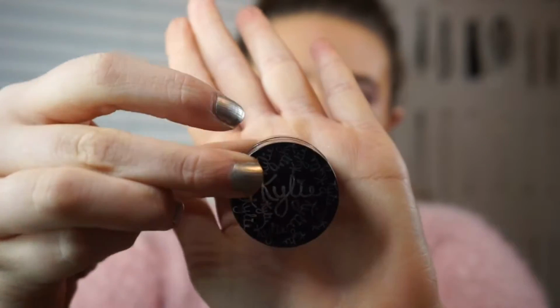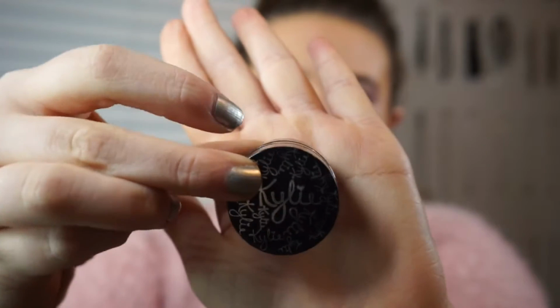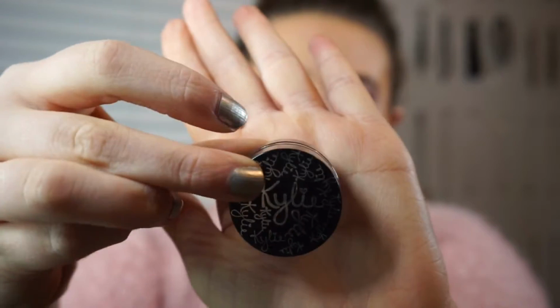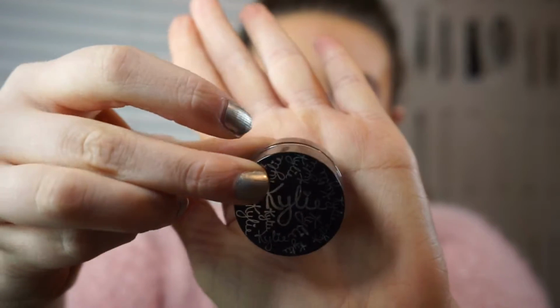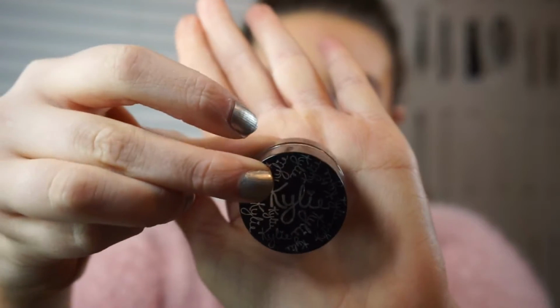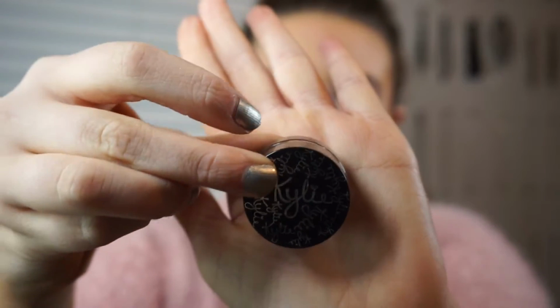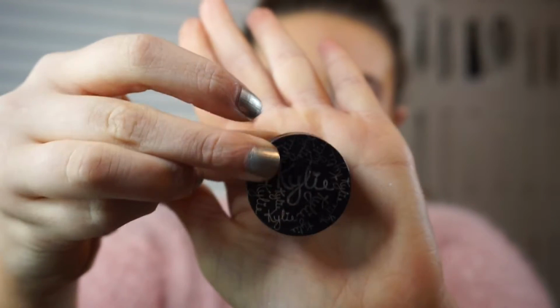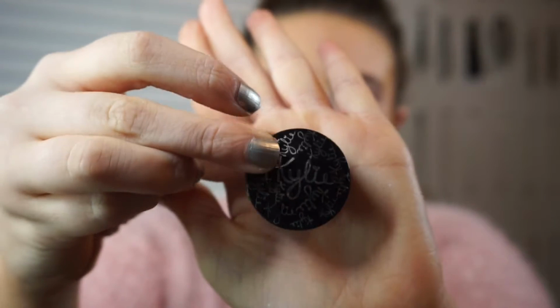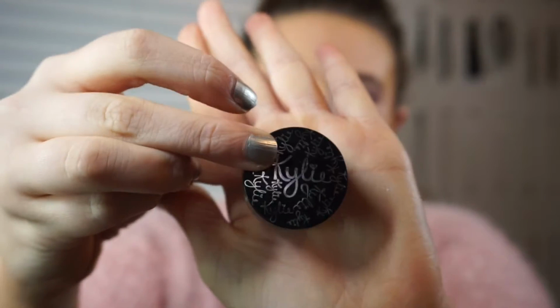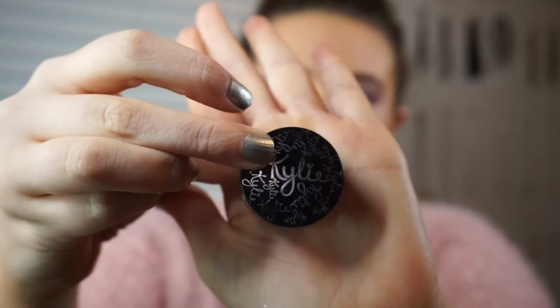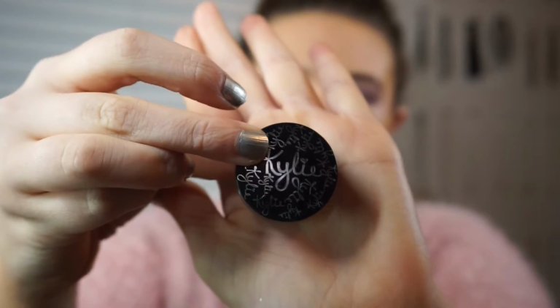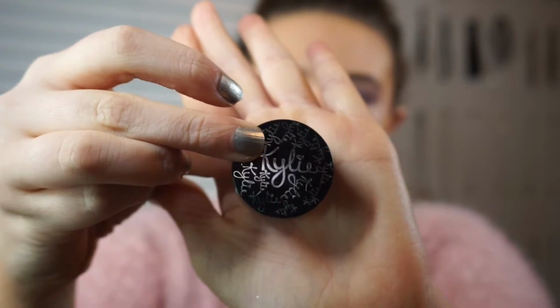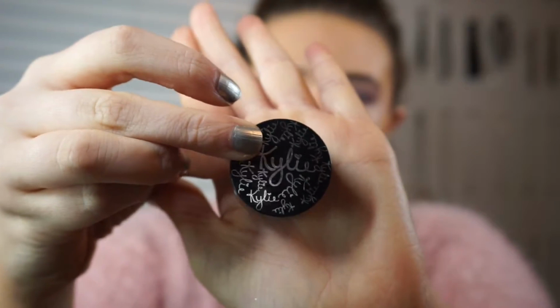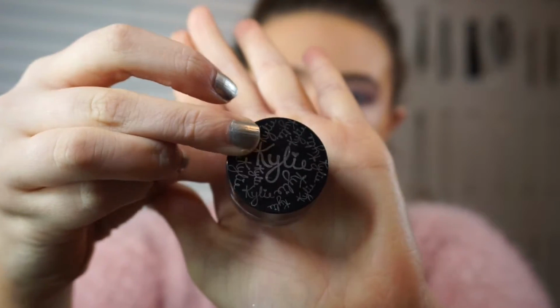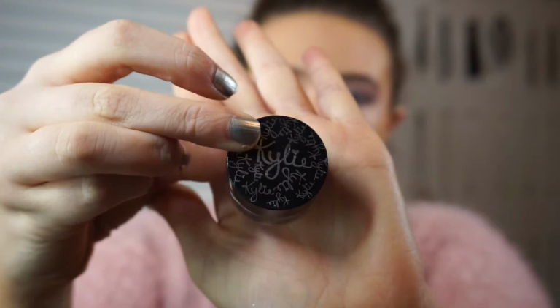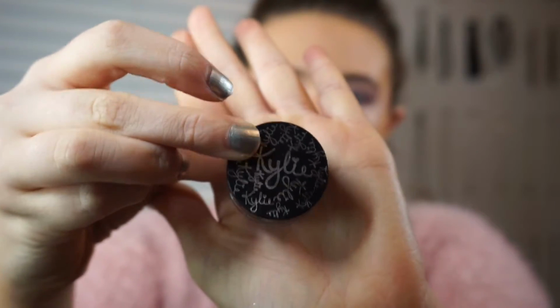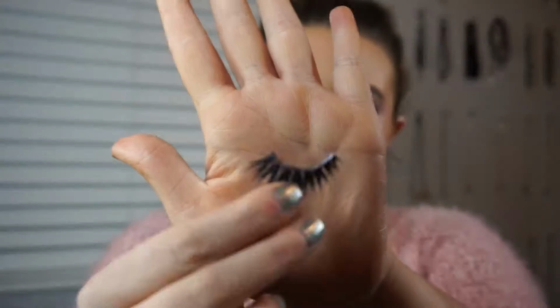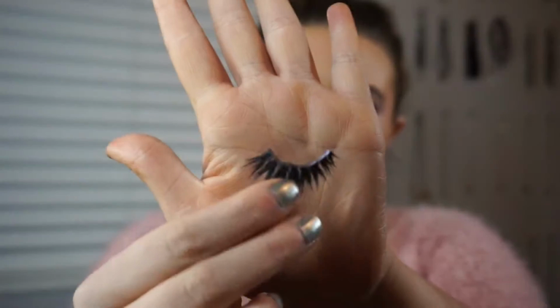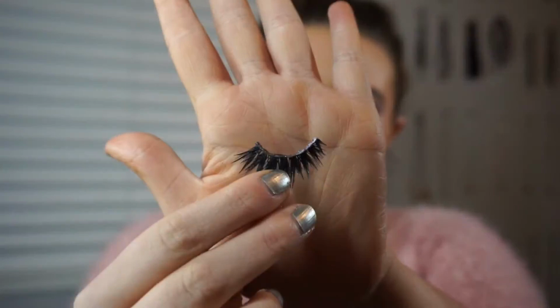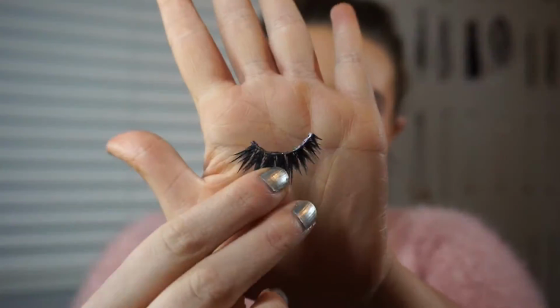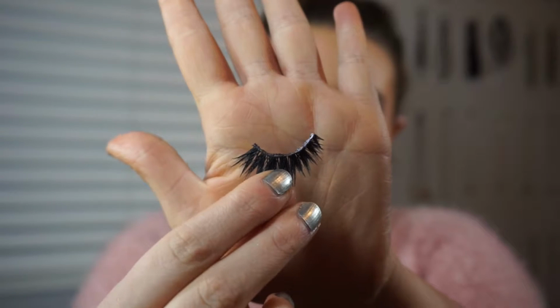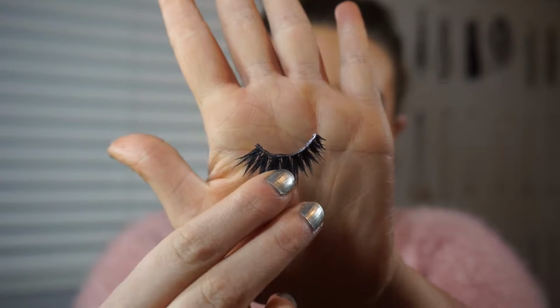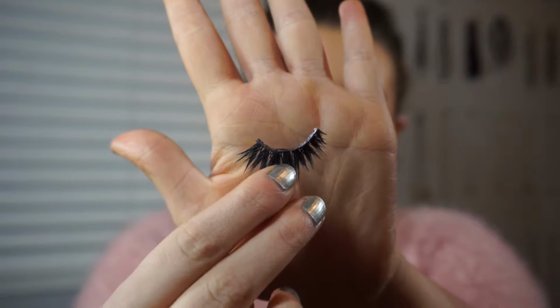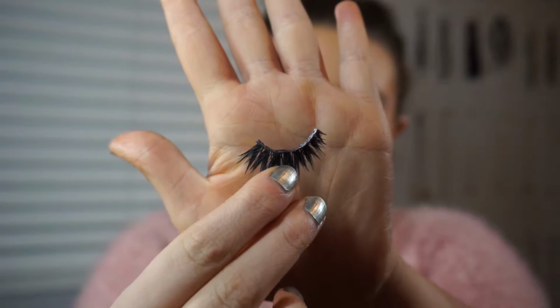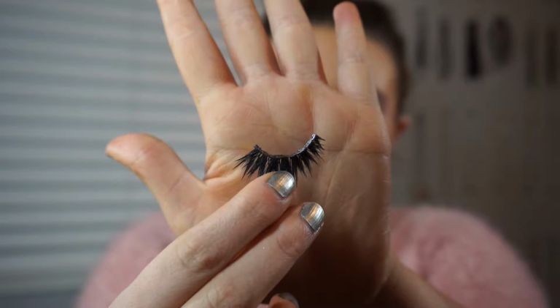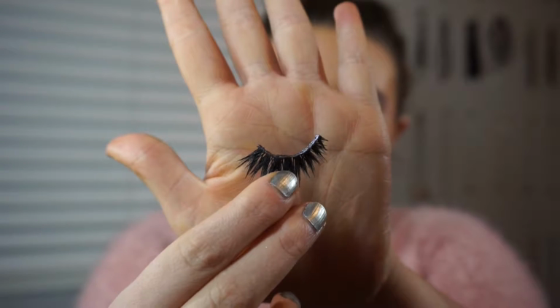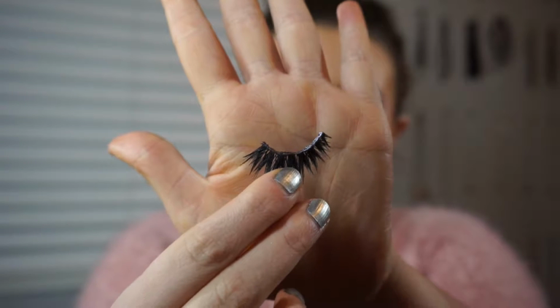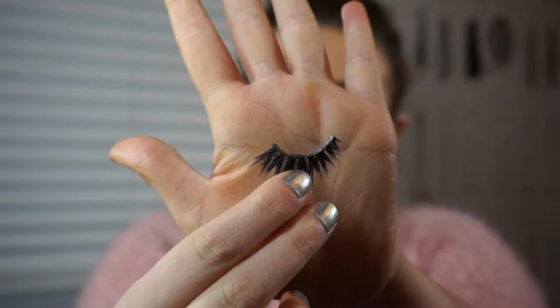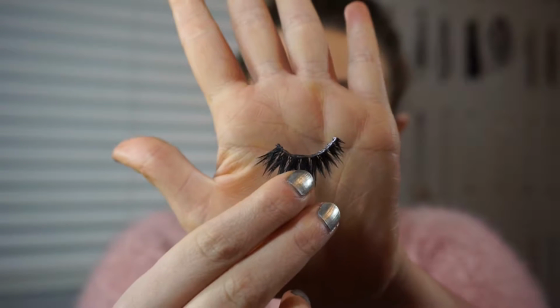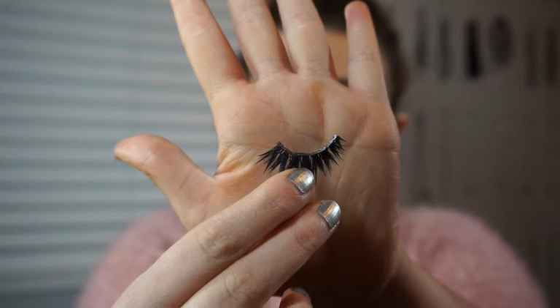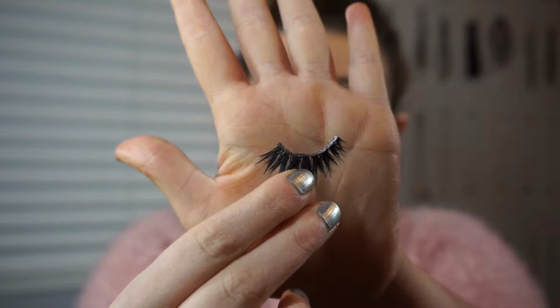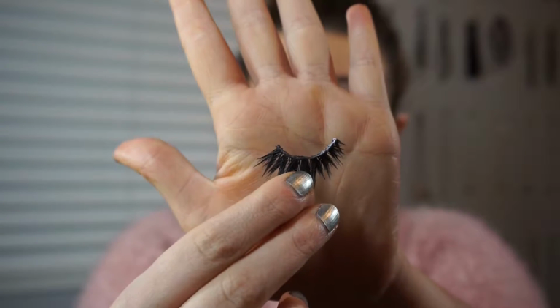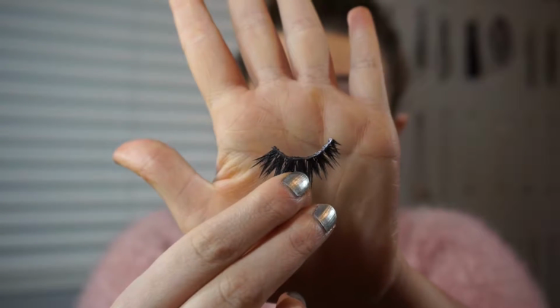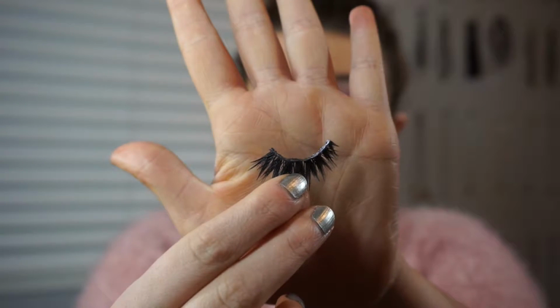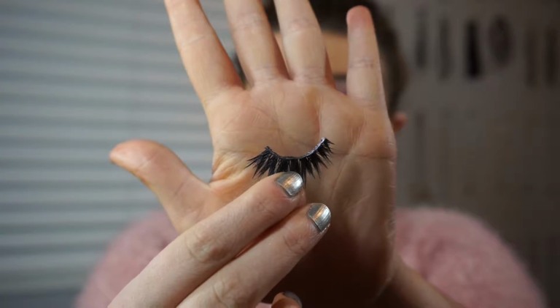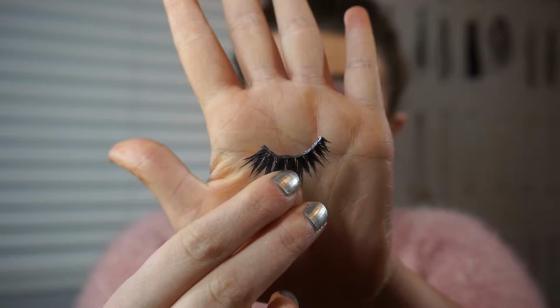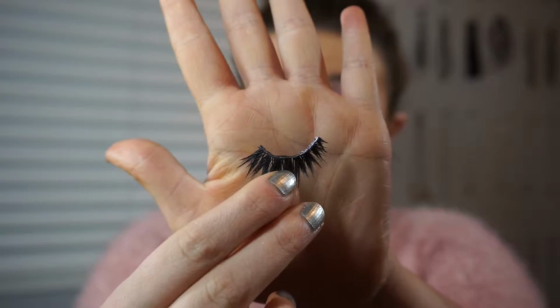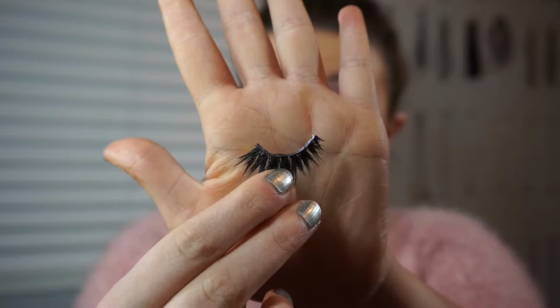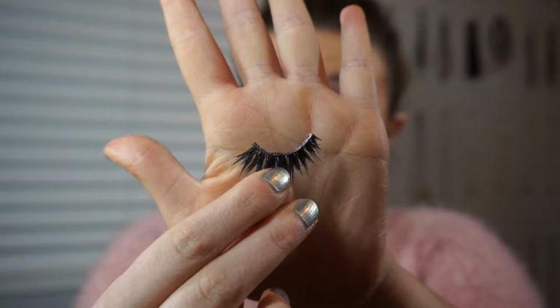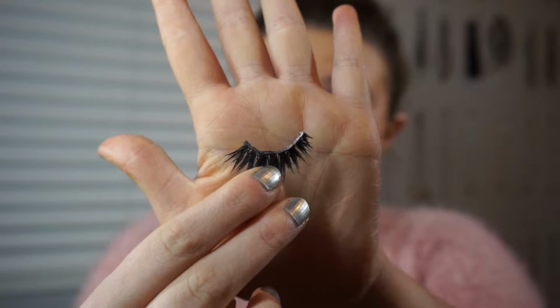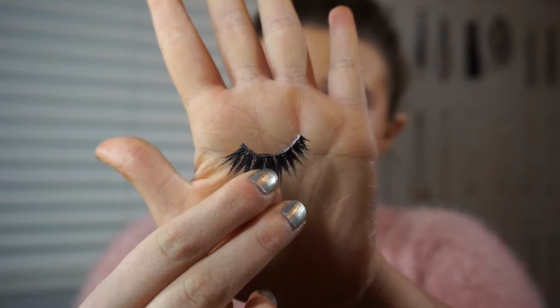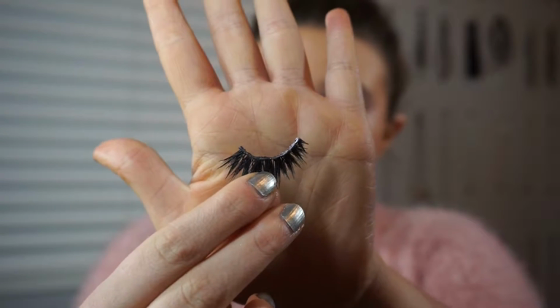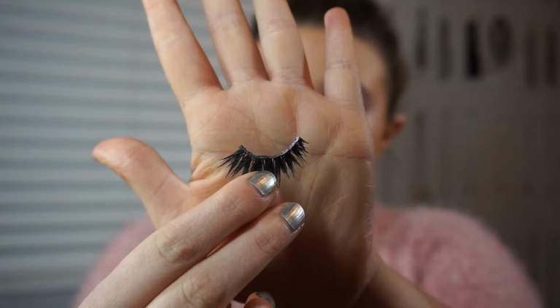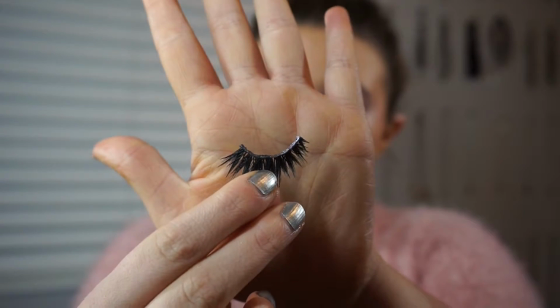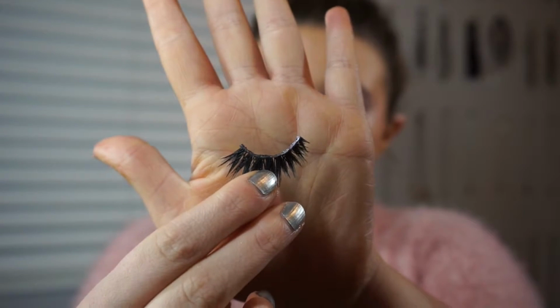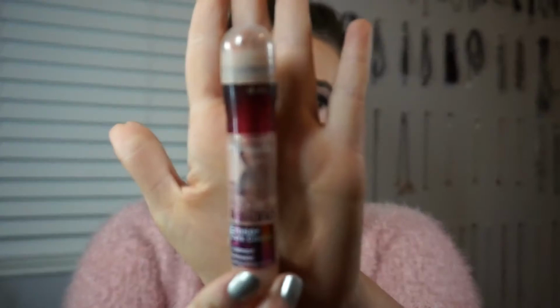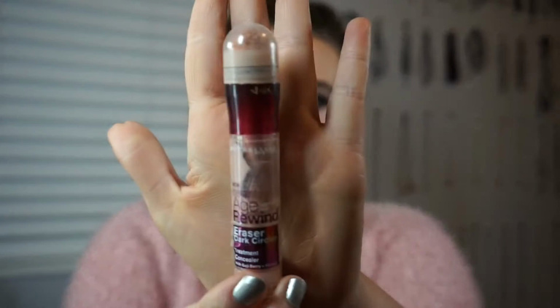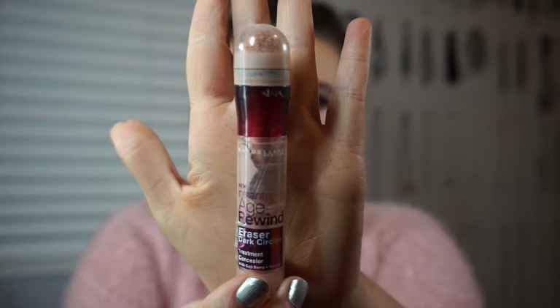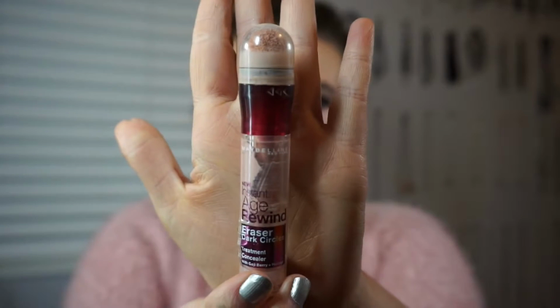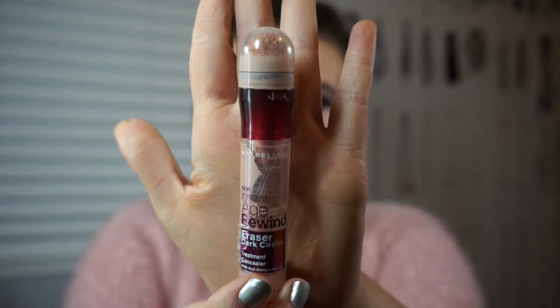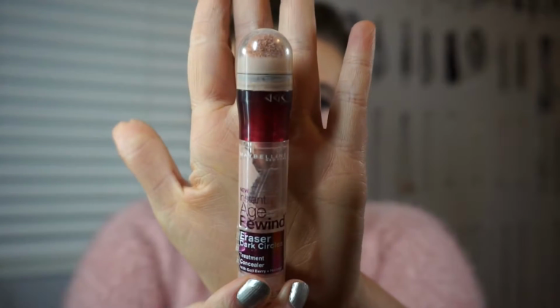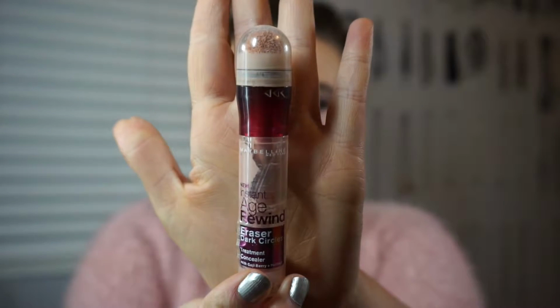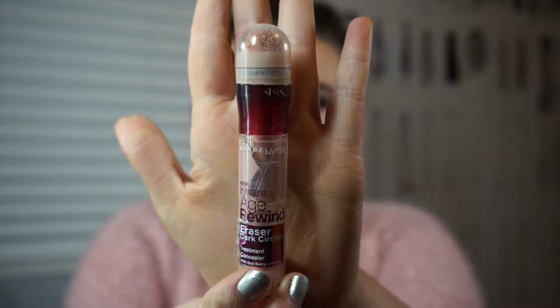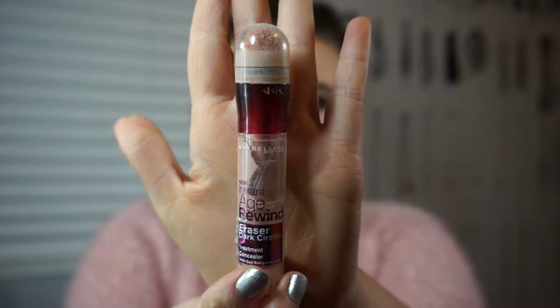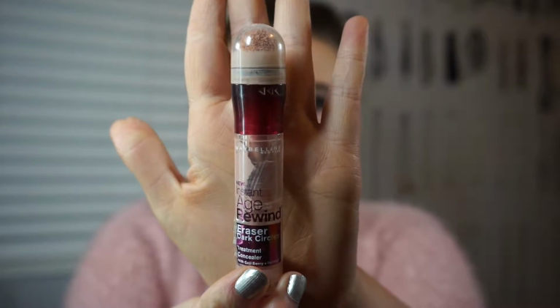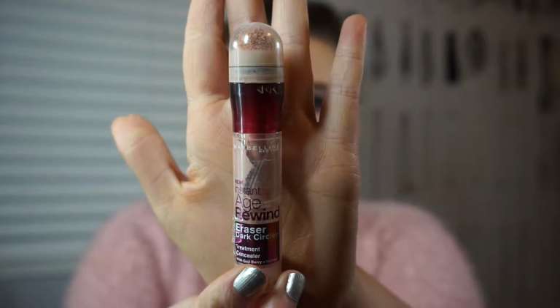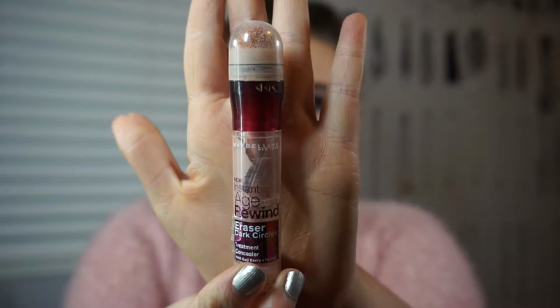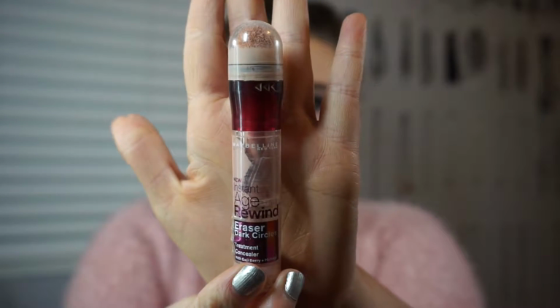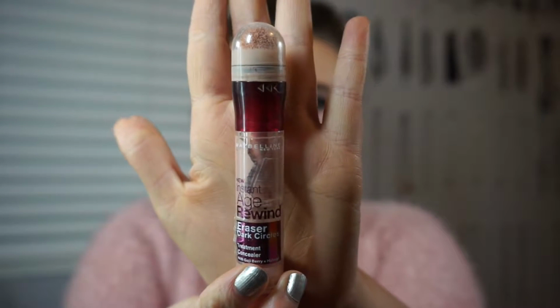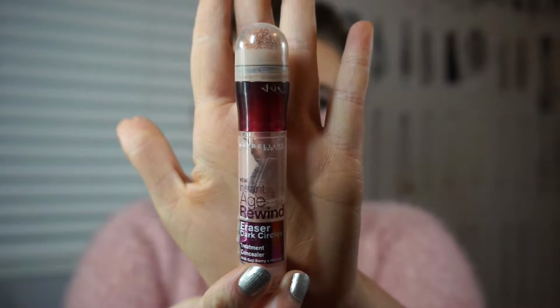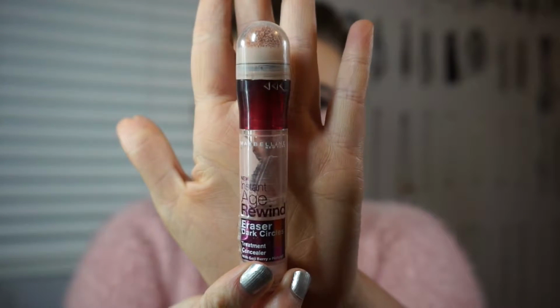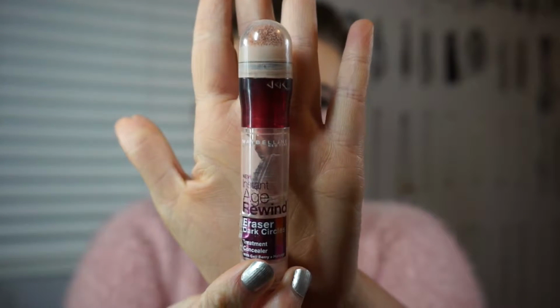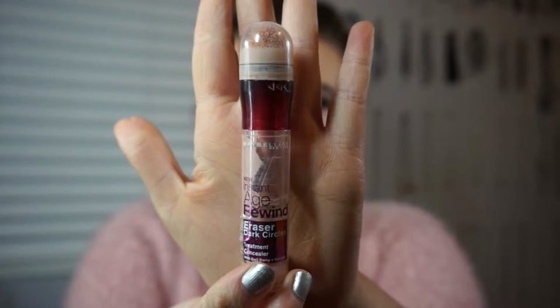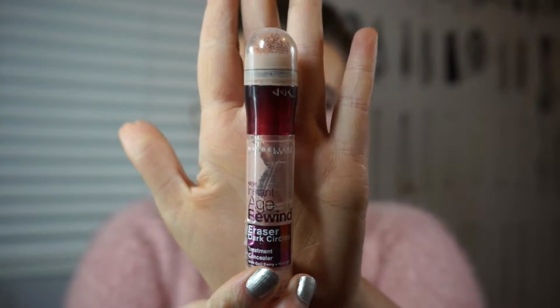Then I'm just putting on some winged liner — this is the Kat Von D liner — and some lashes. These are the 143 lashes from Eyelure.